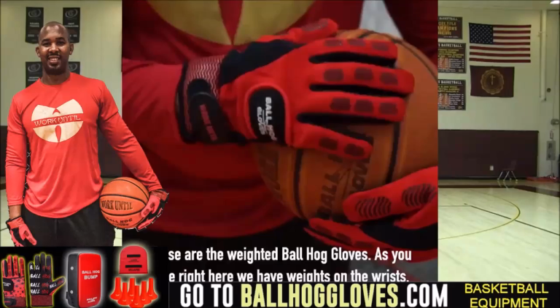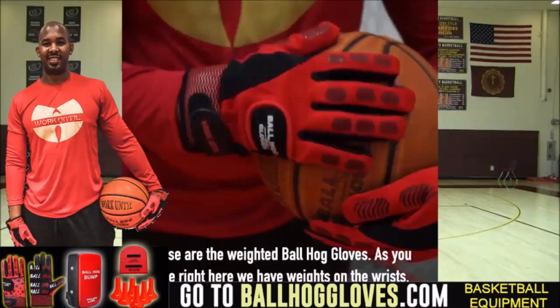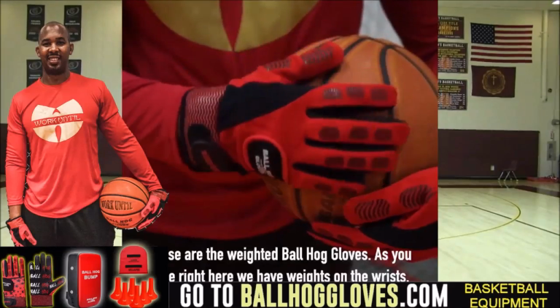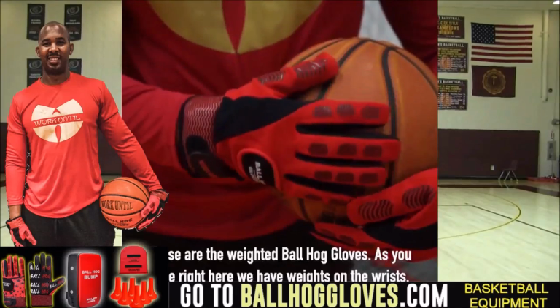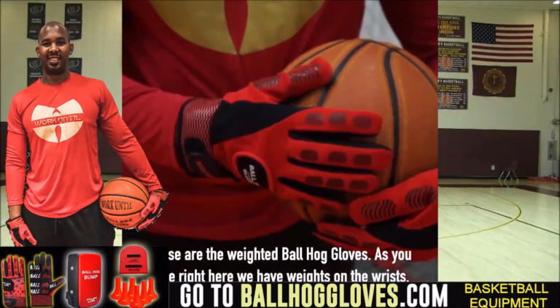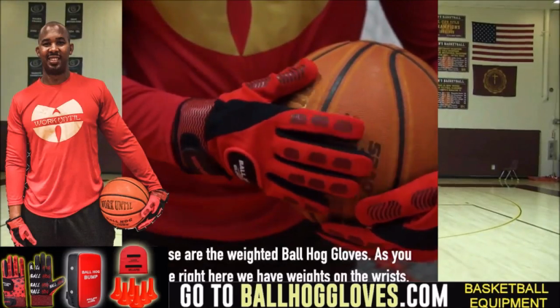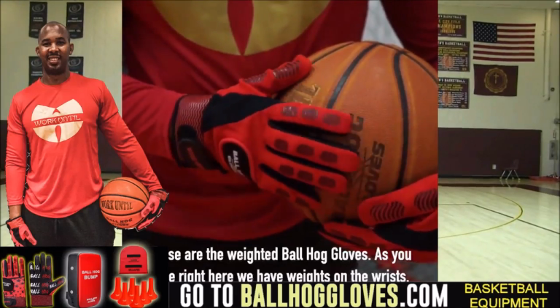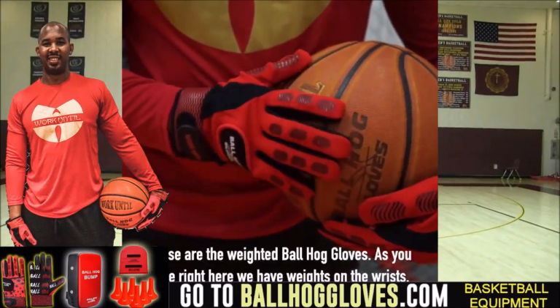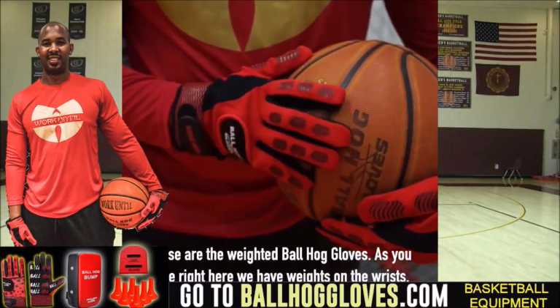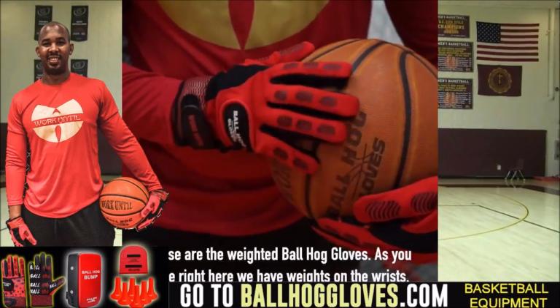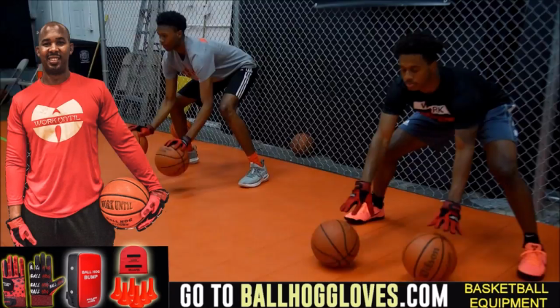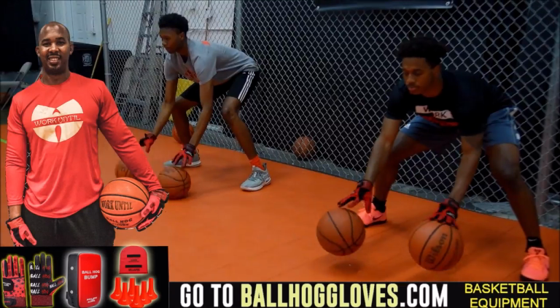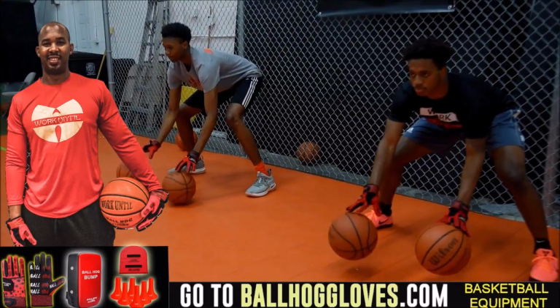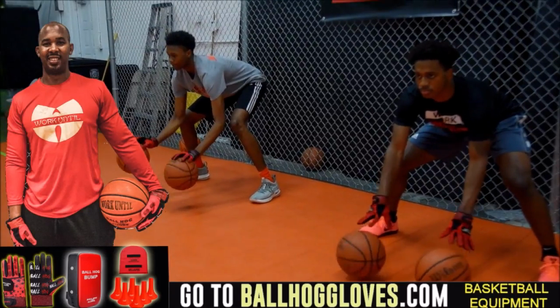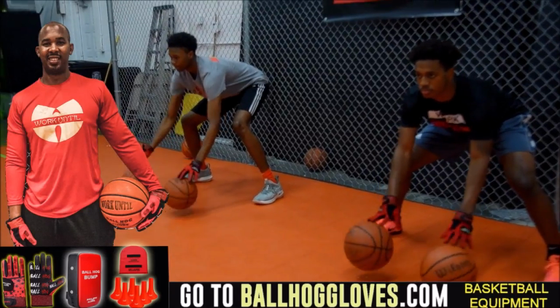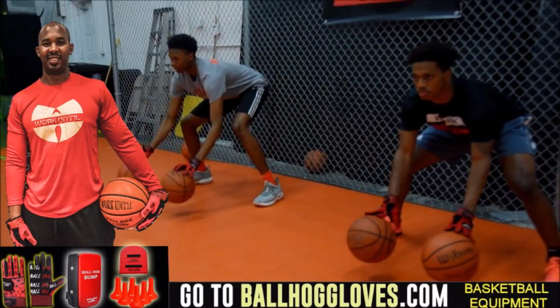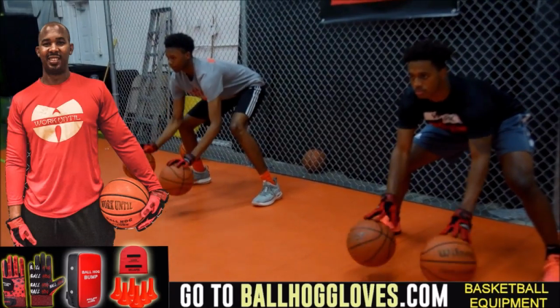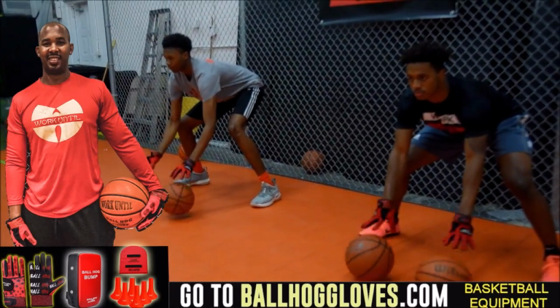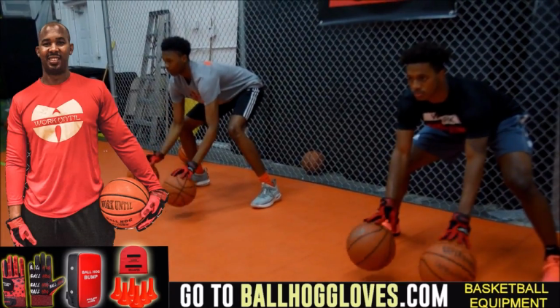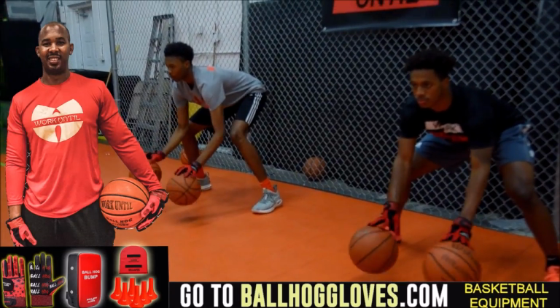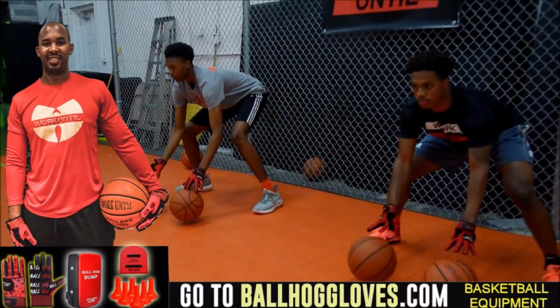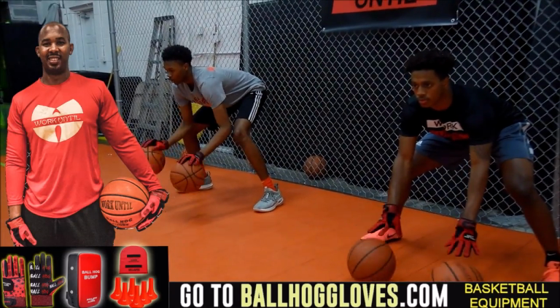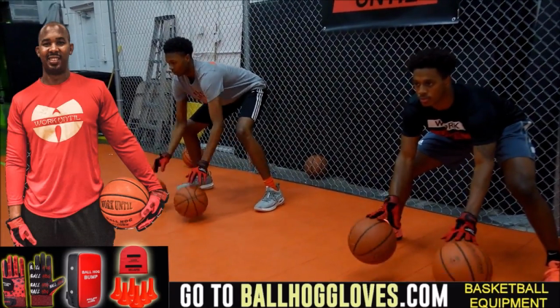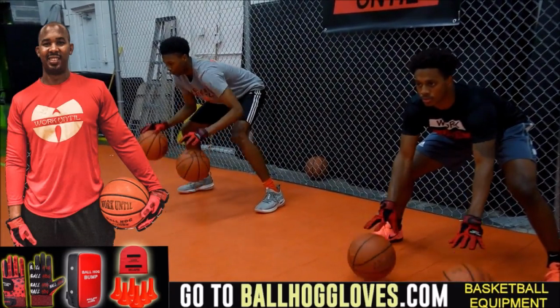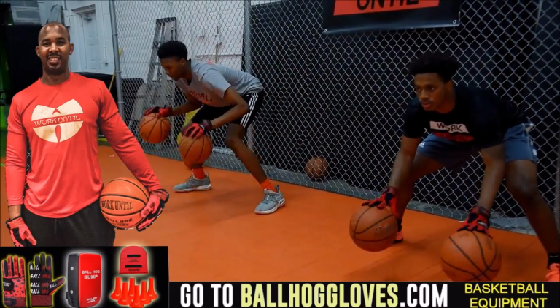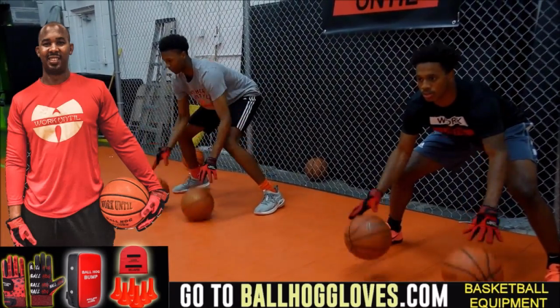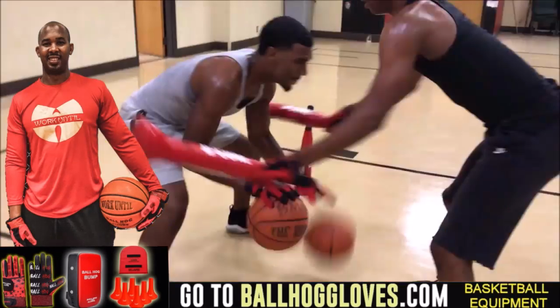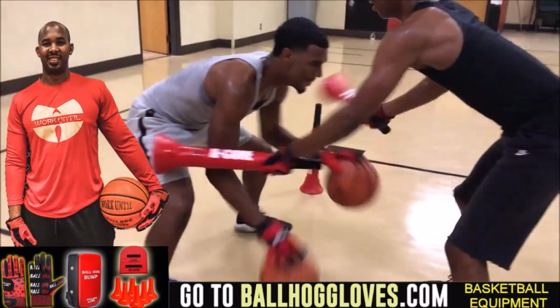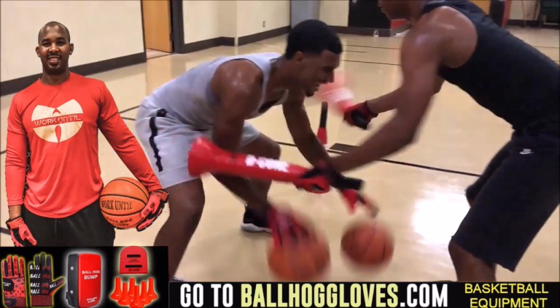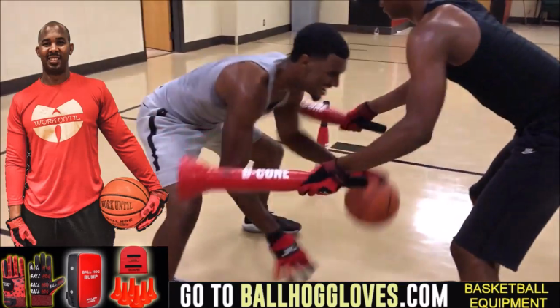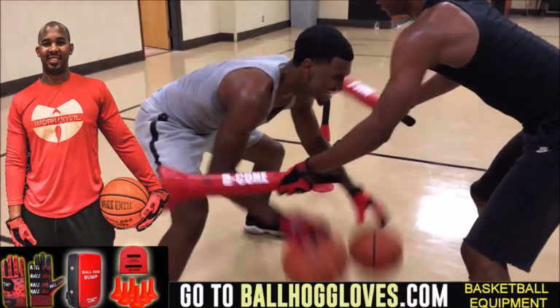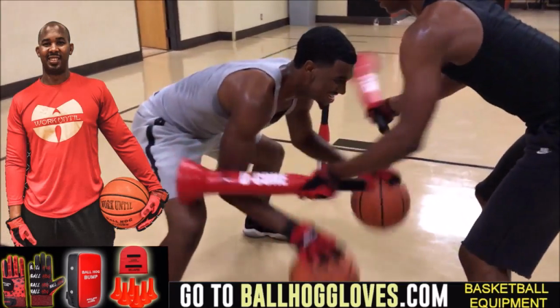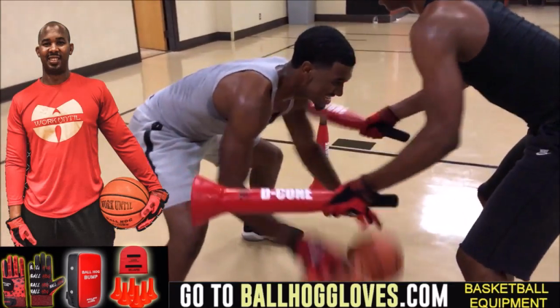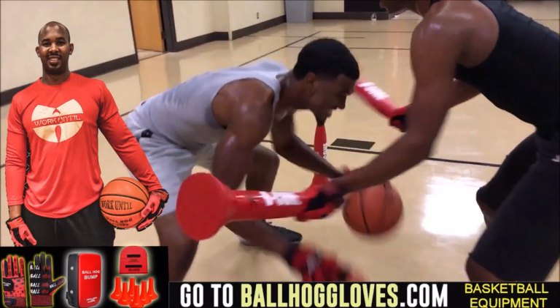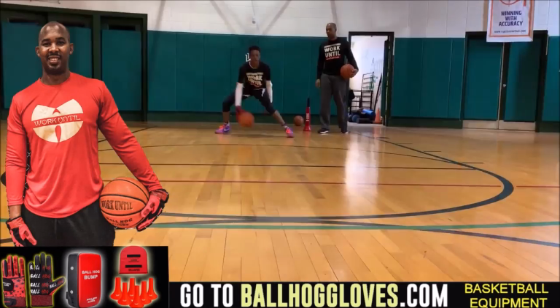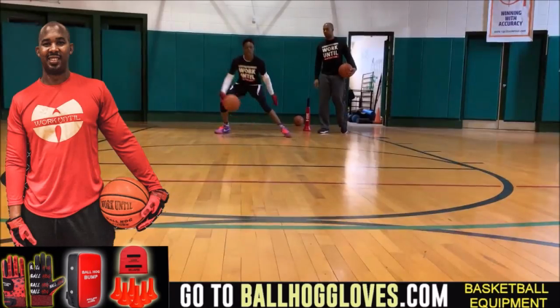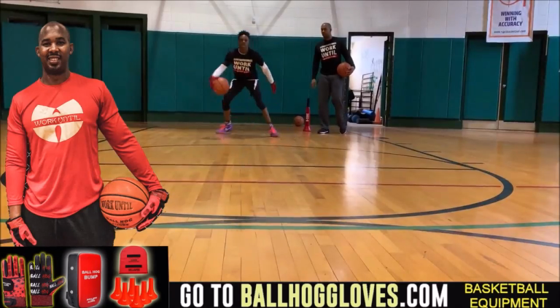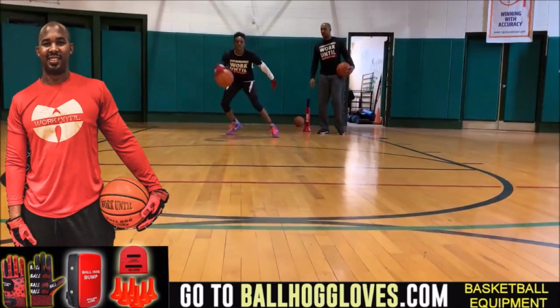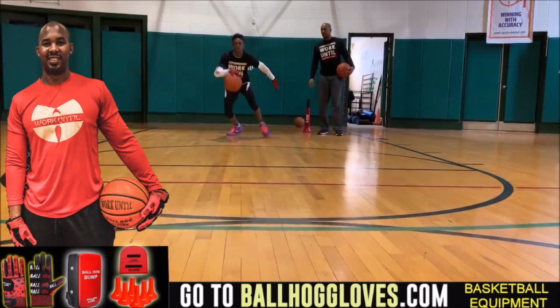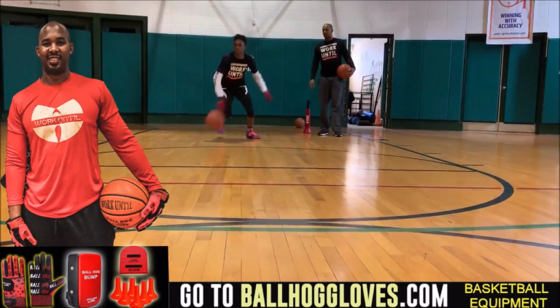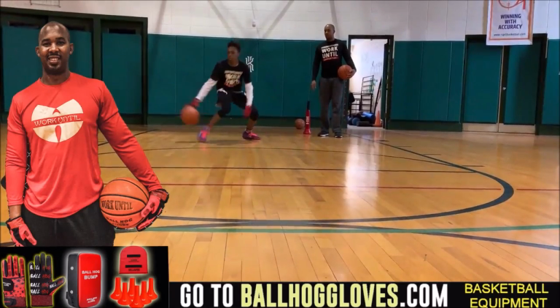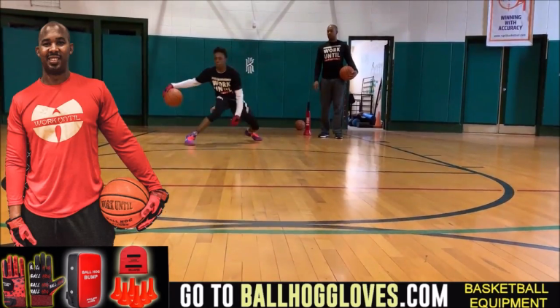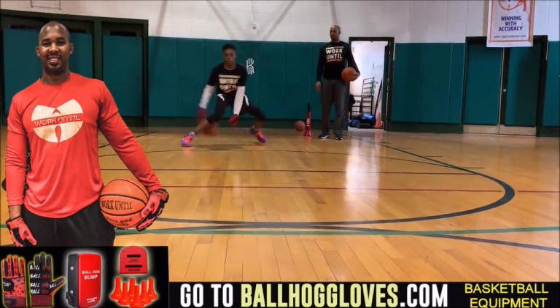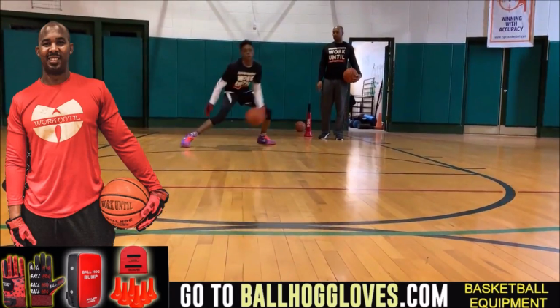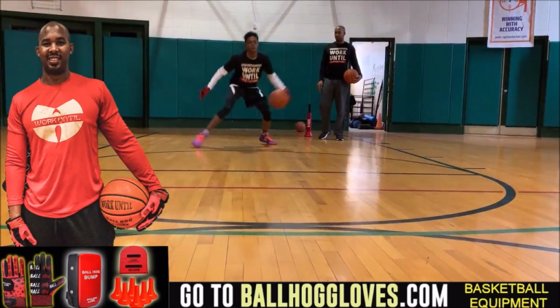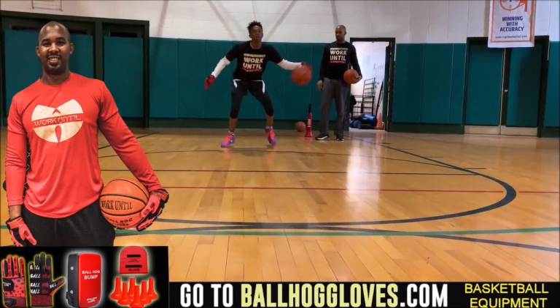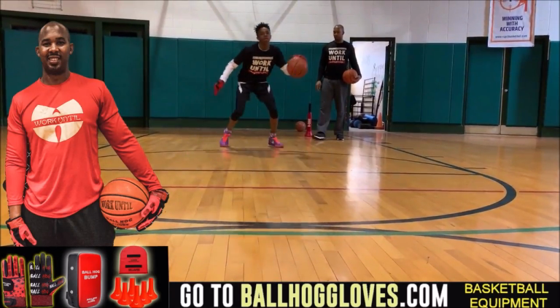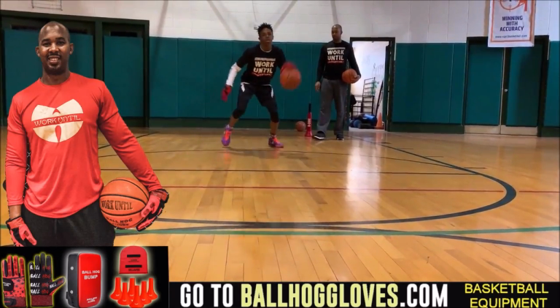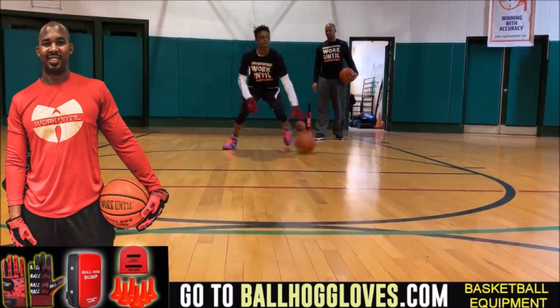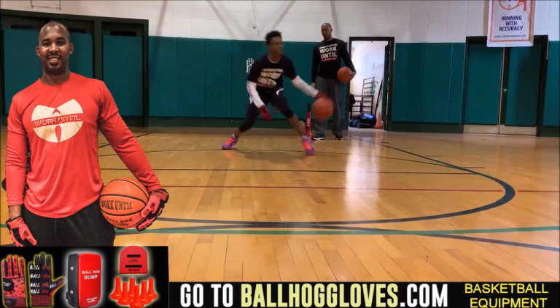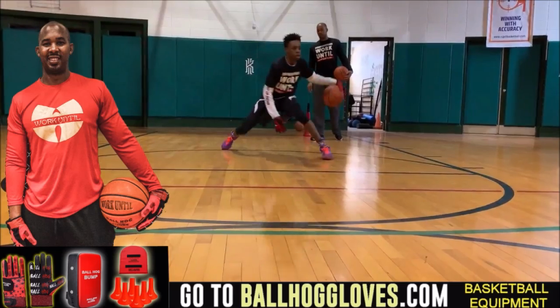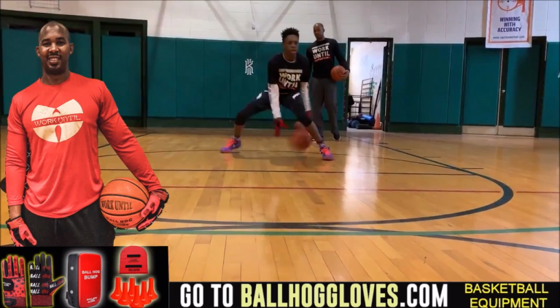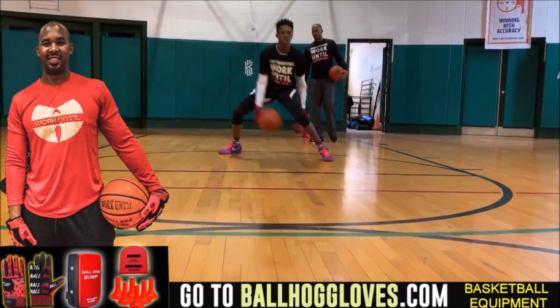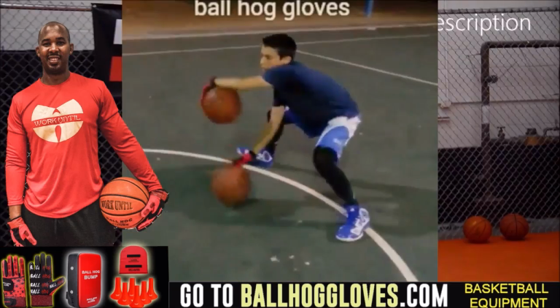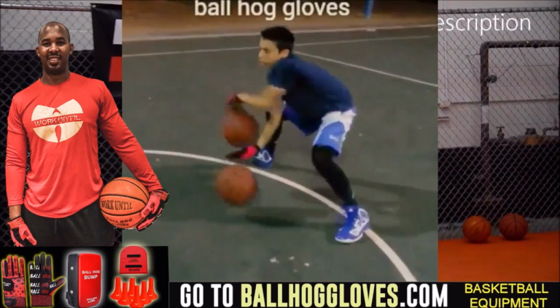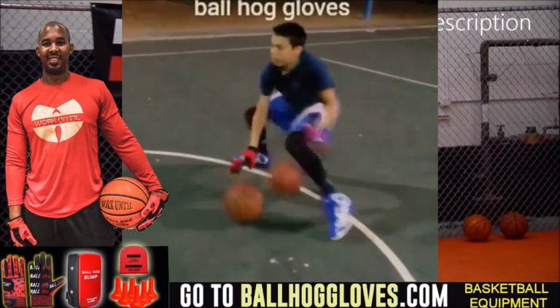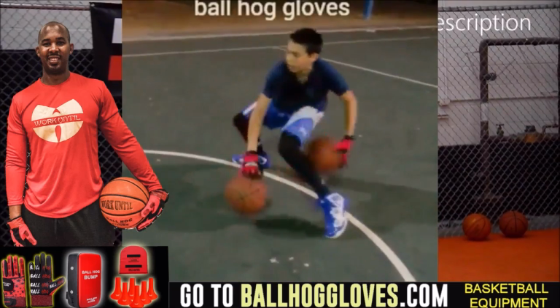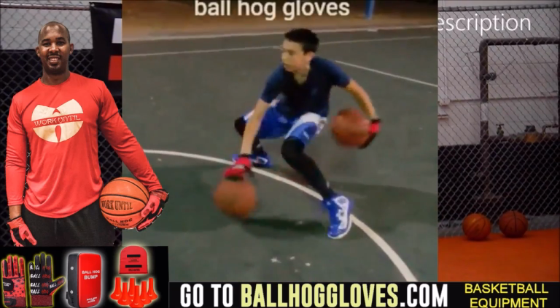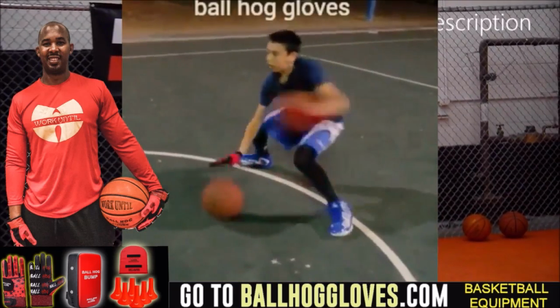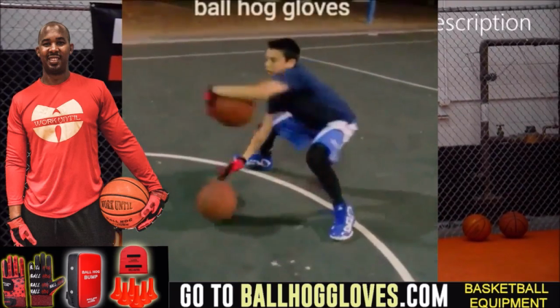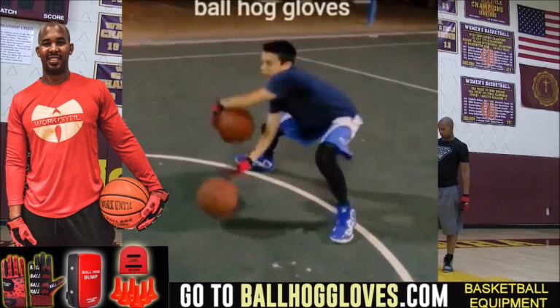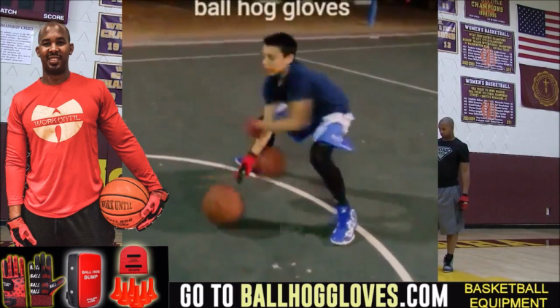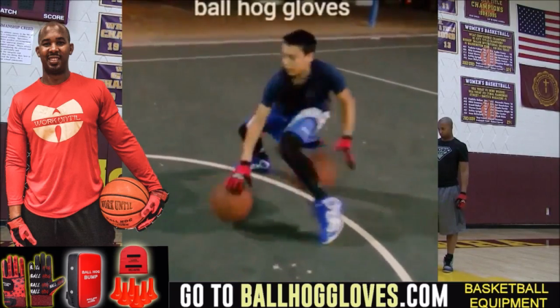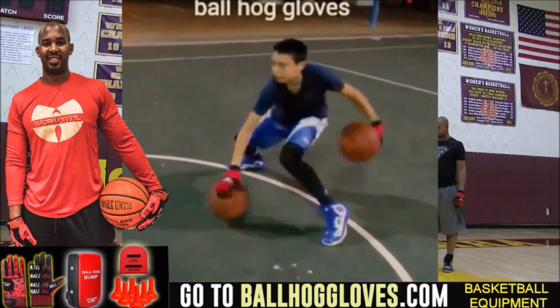Working out with these Ball Hog Gloves is changing everything — the whole dynamic of the workout. It takes away your grip, so the ball slips out of your hands.